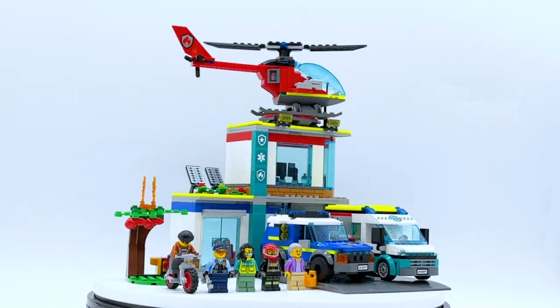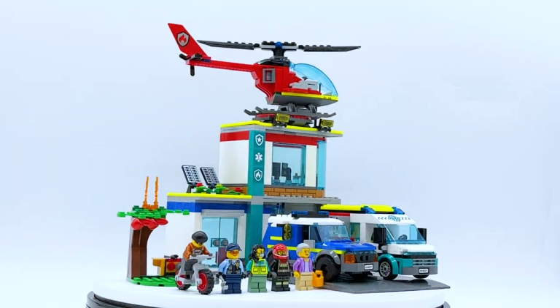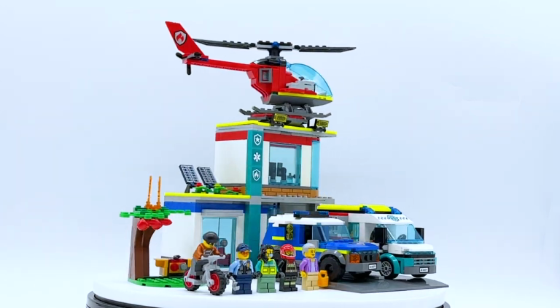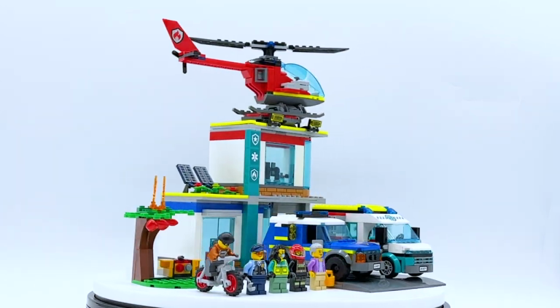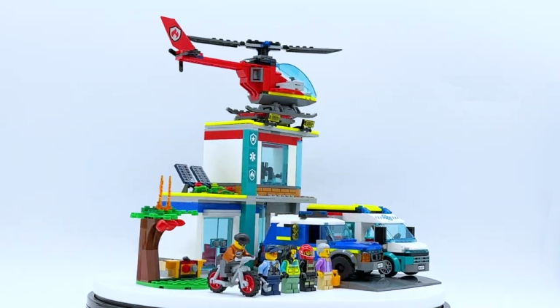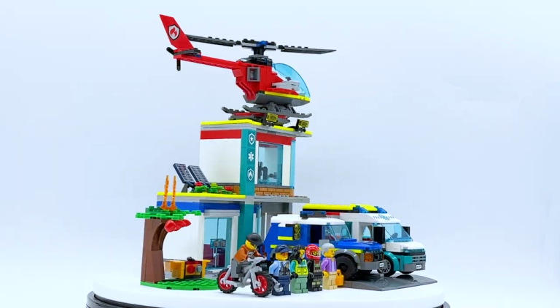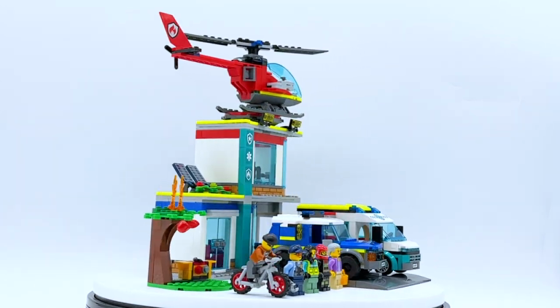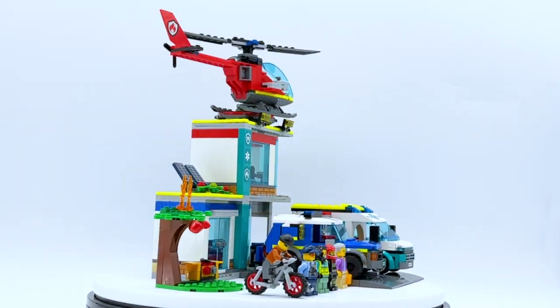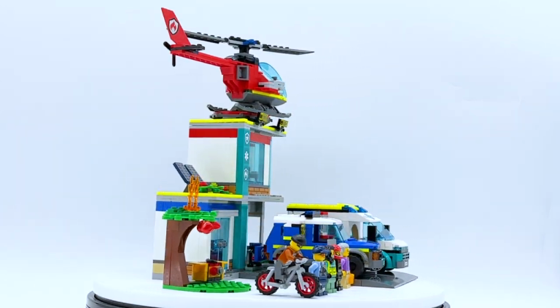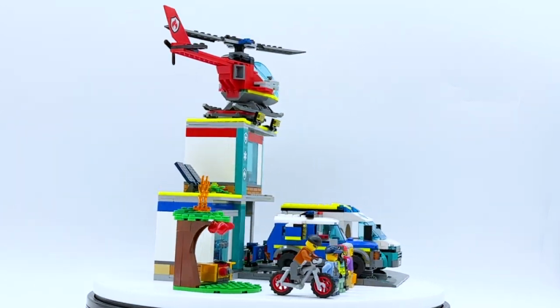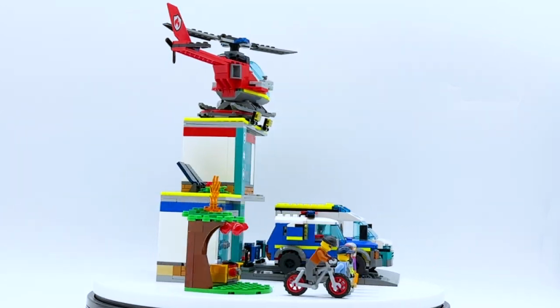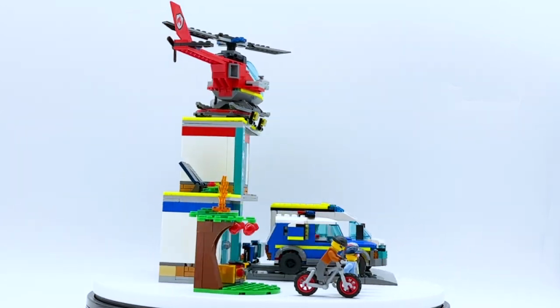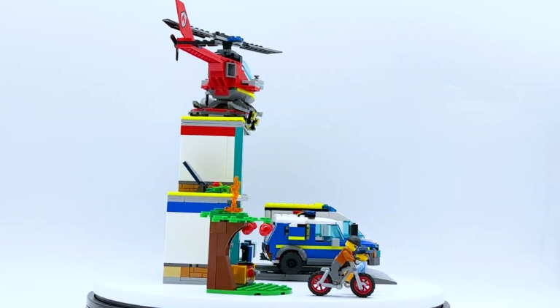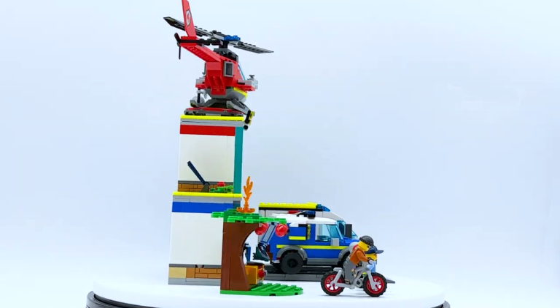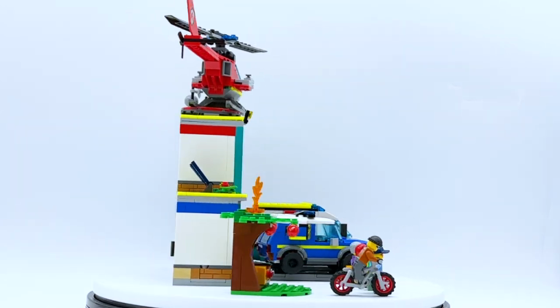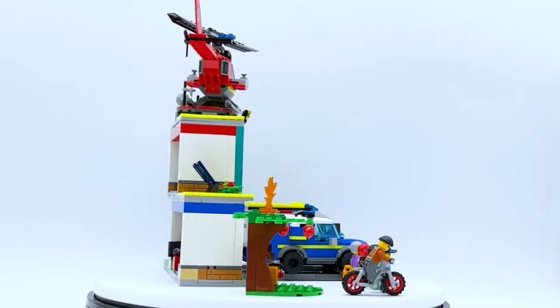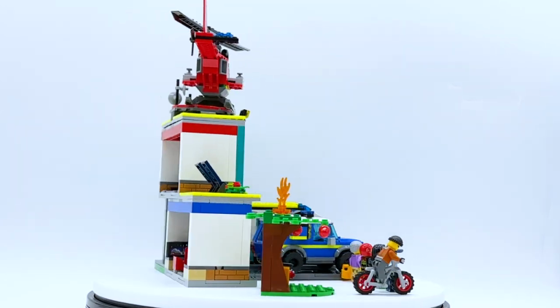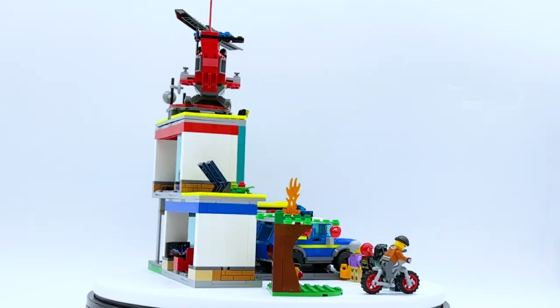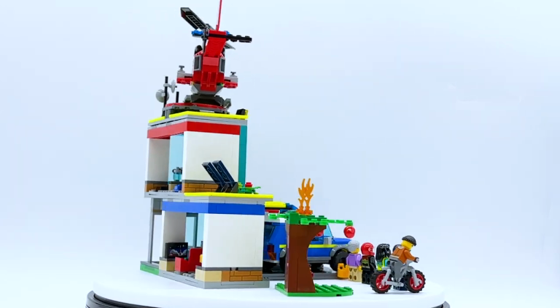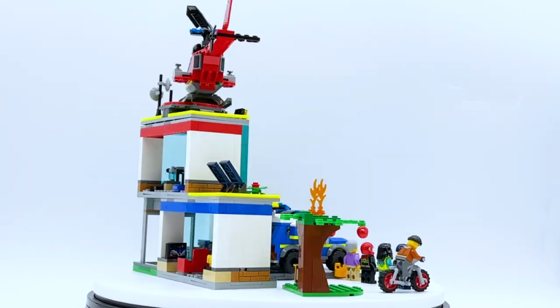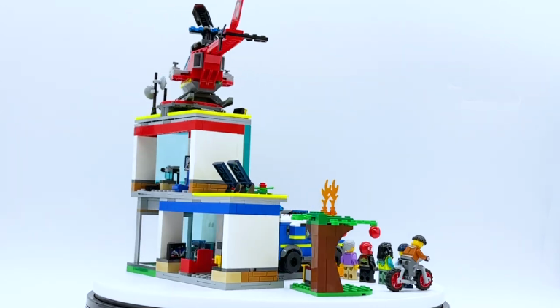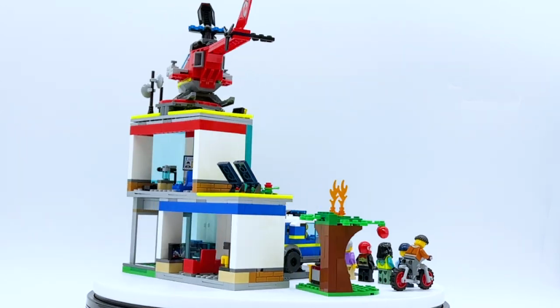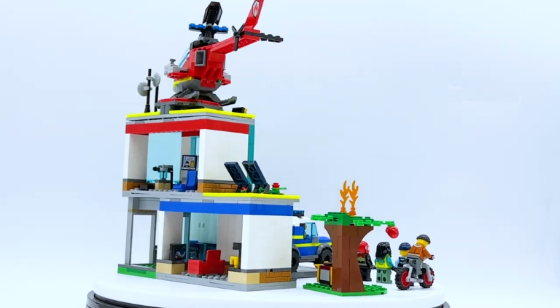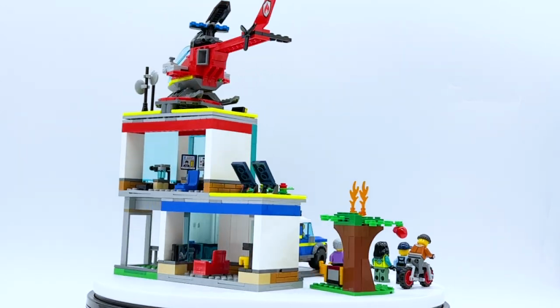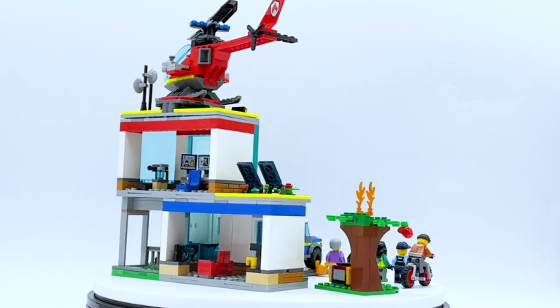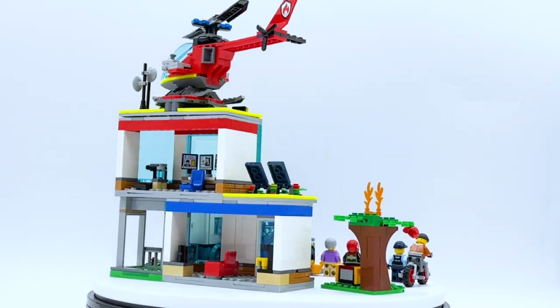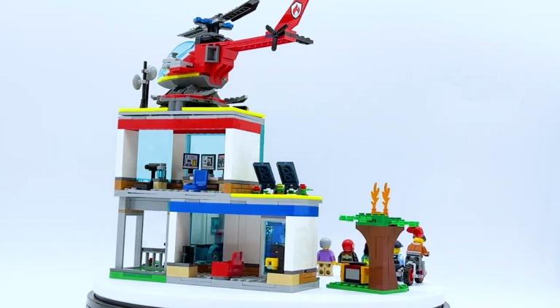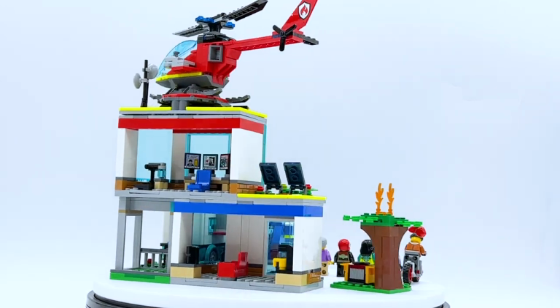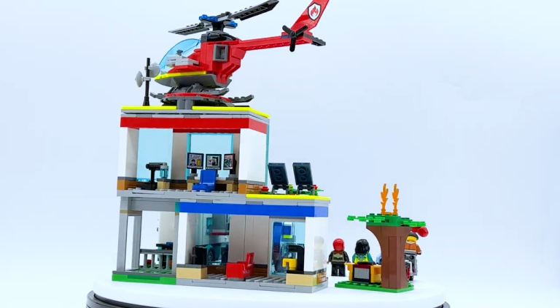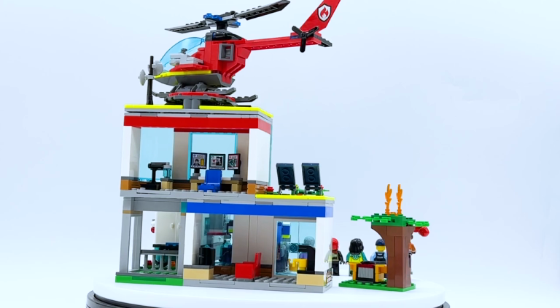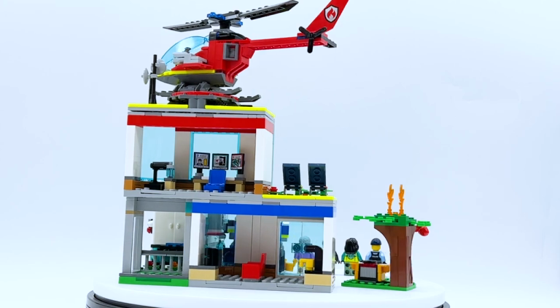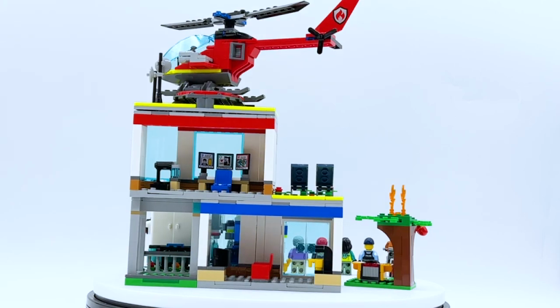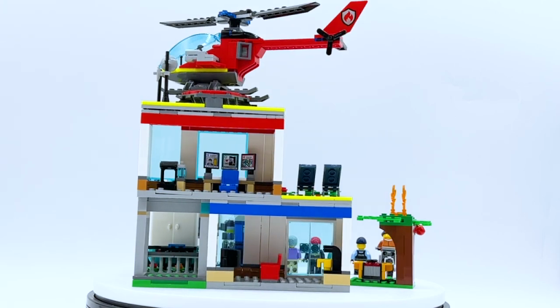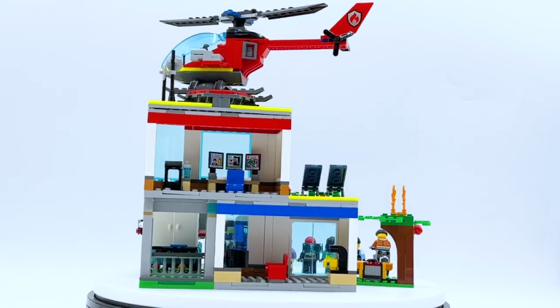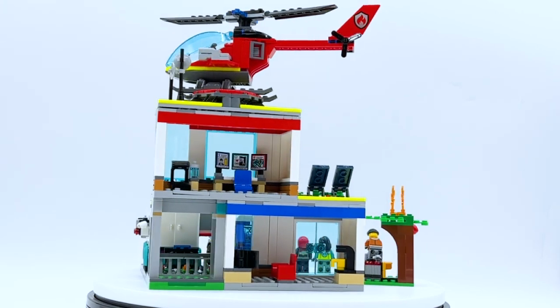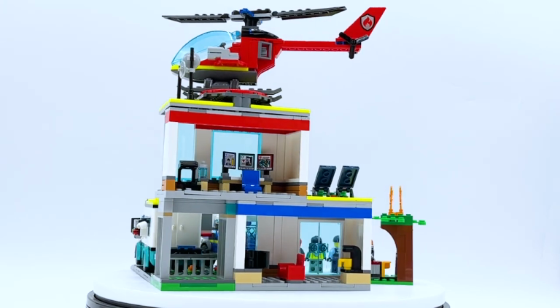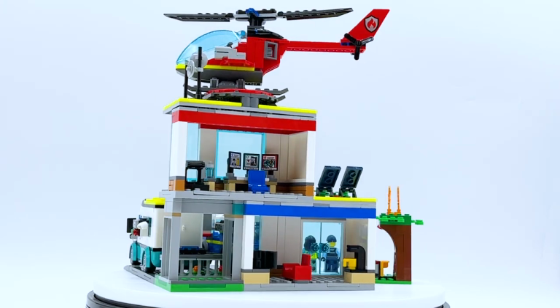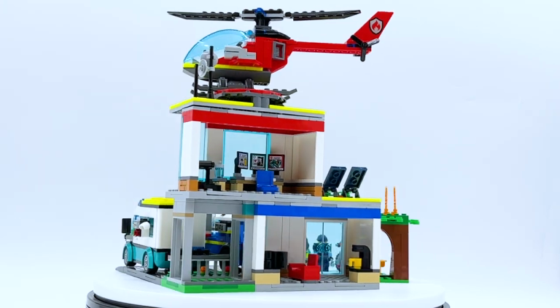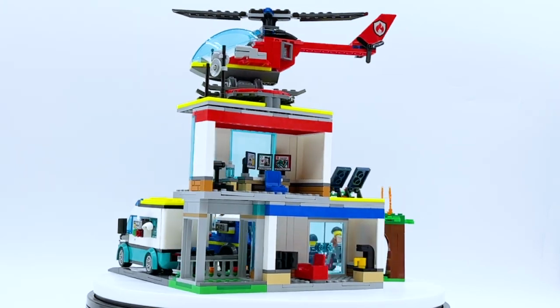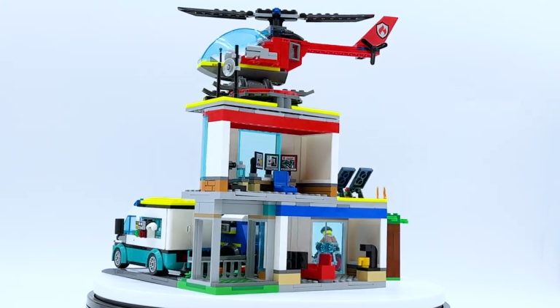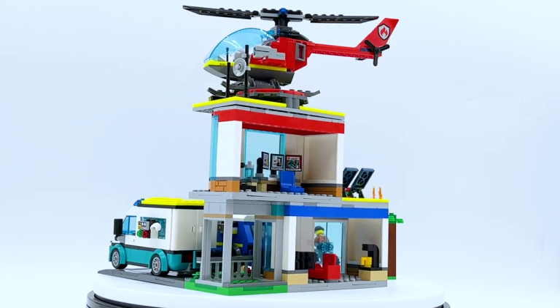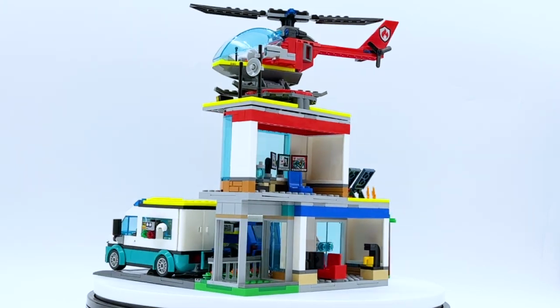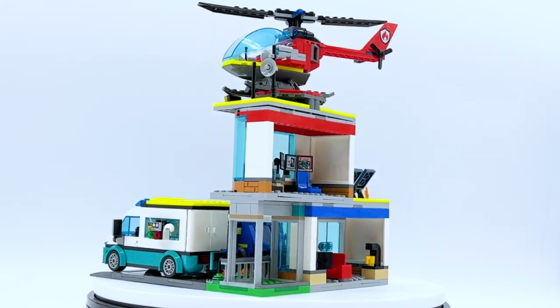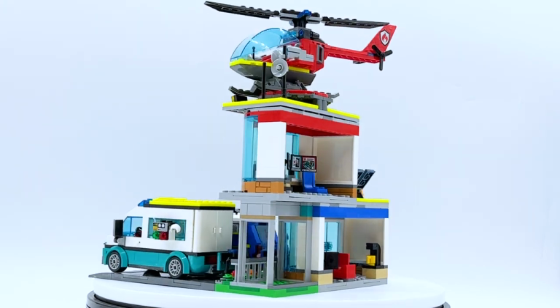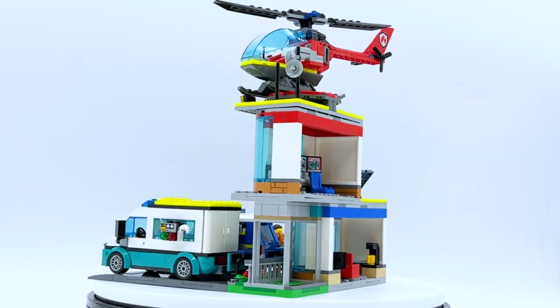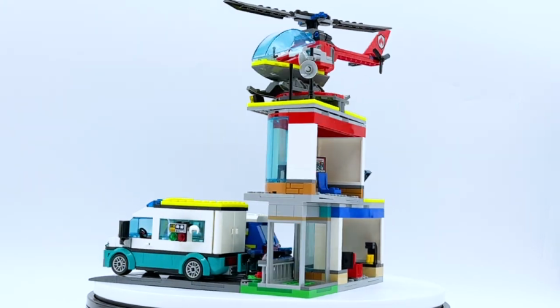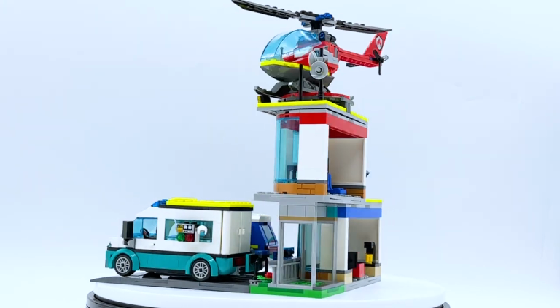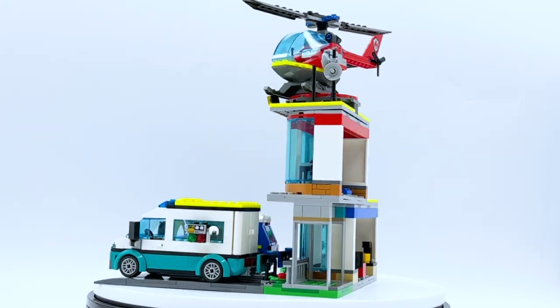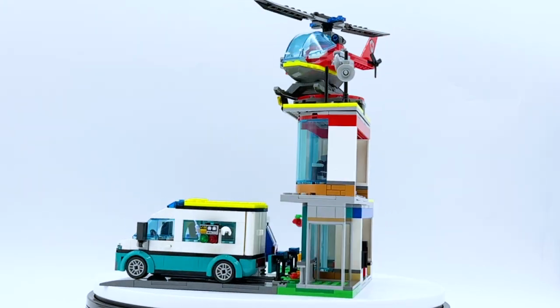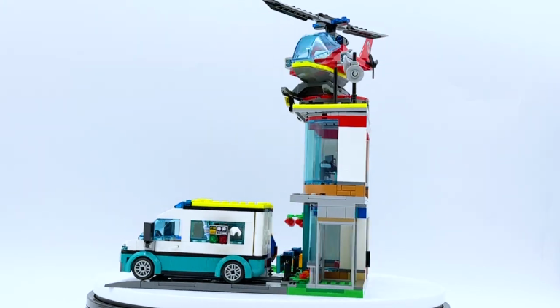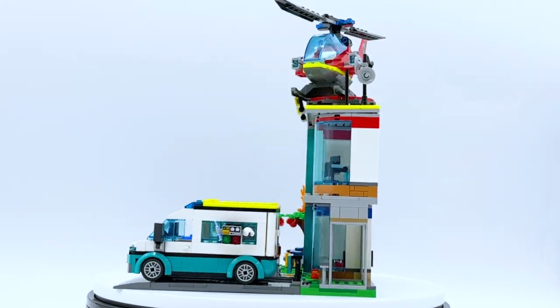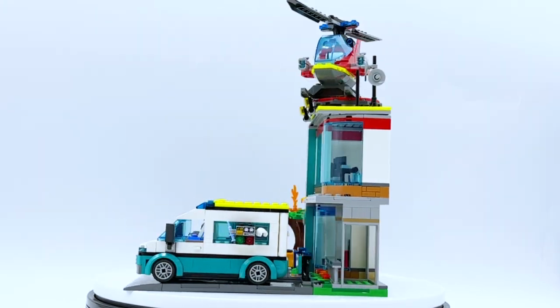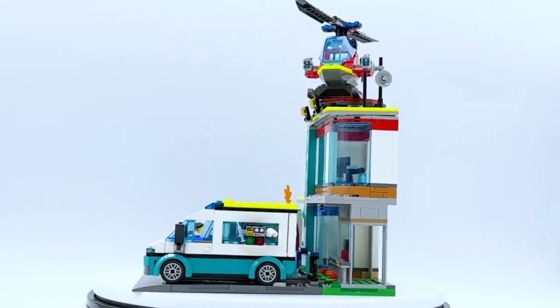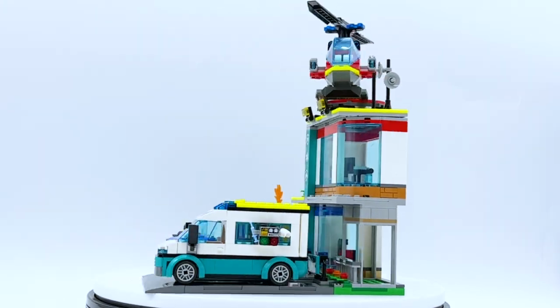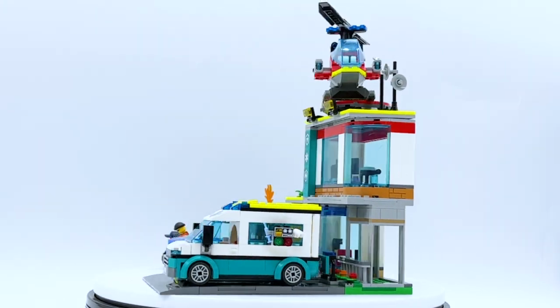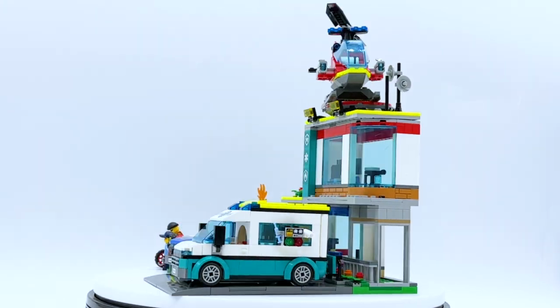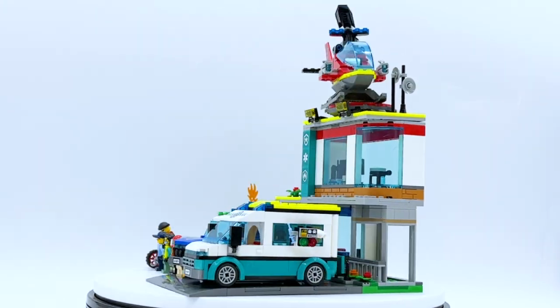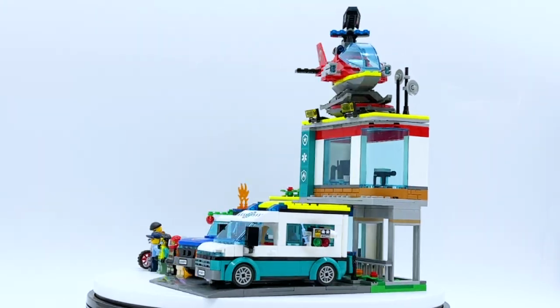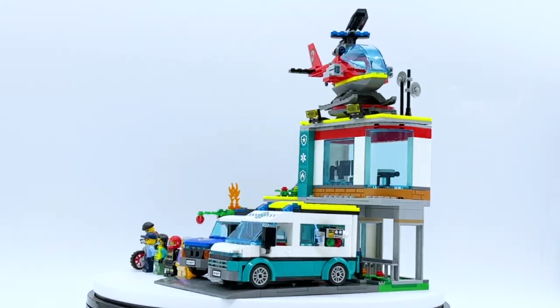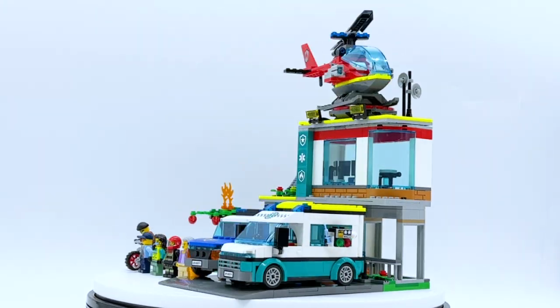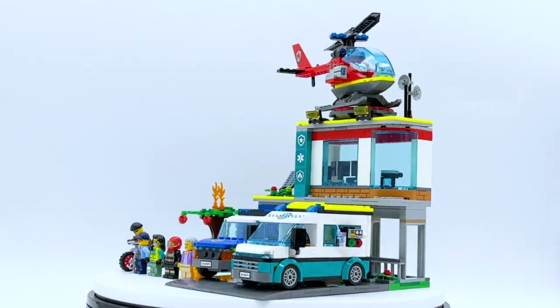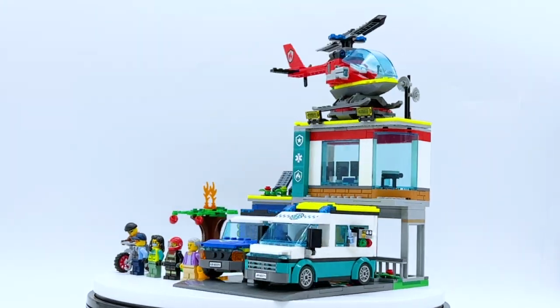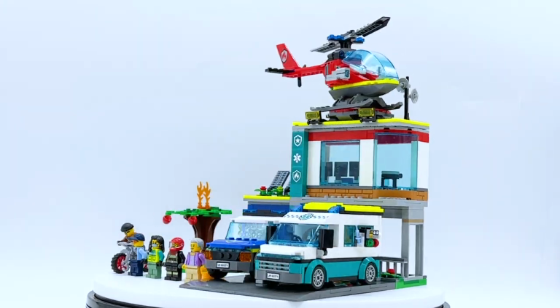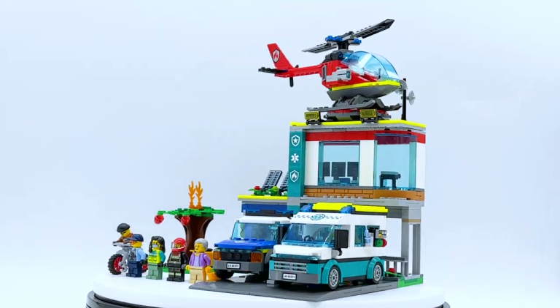This set does not officially release until January 1st, 2023, but it was sent to me early by the LEGO Group through the LEGO Ambassador Network. All opinions expressed in this video are my own.